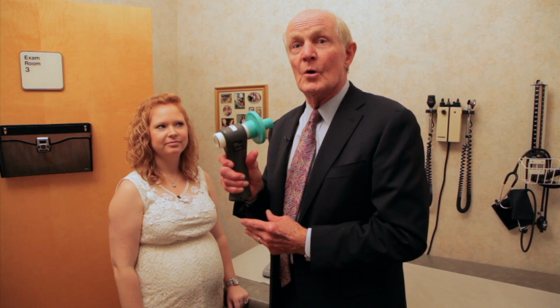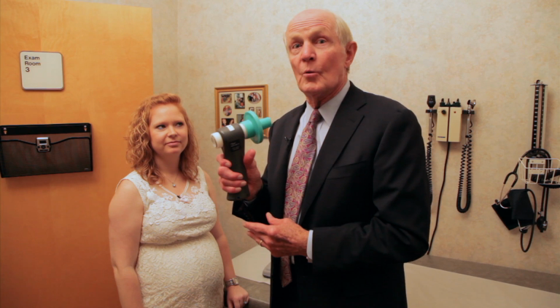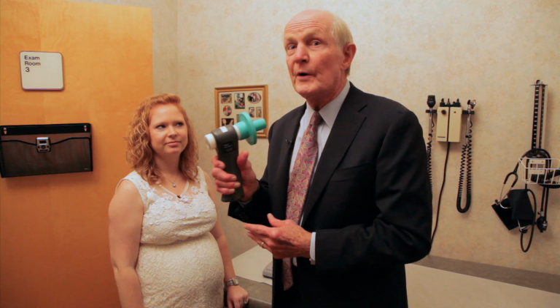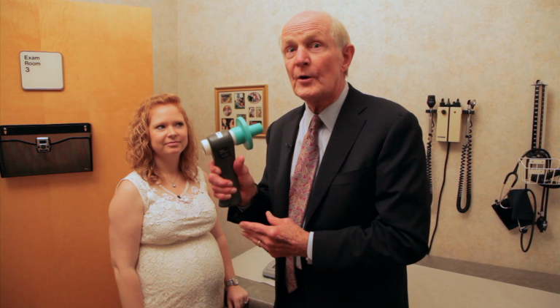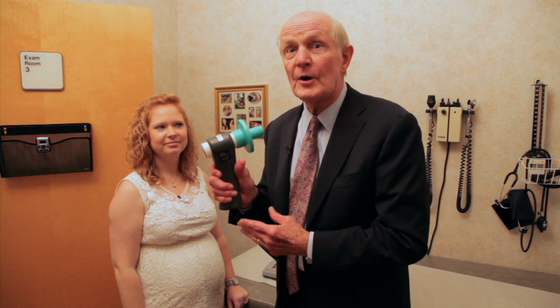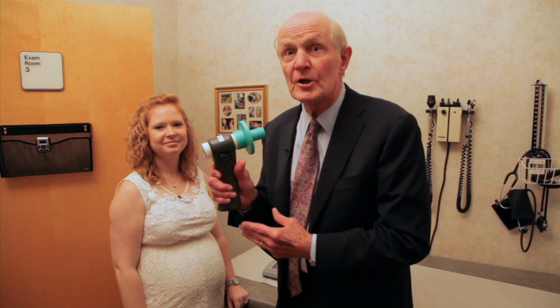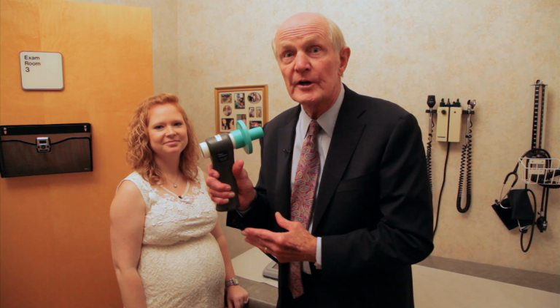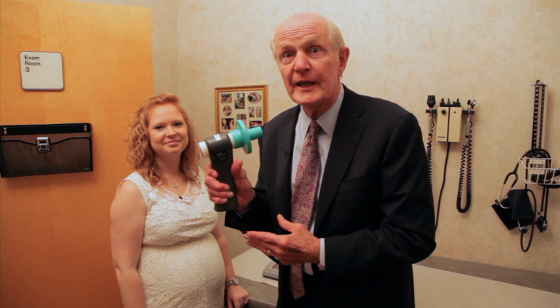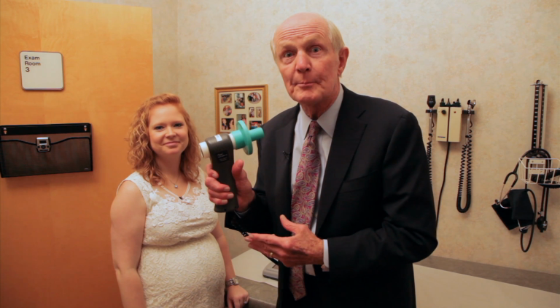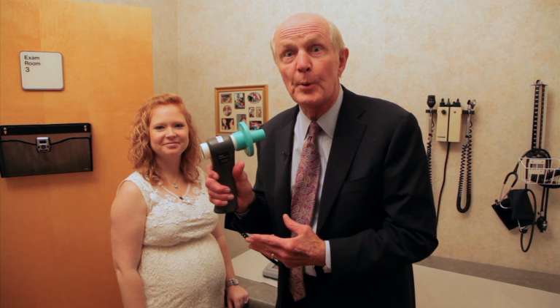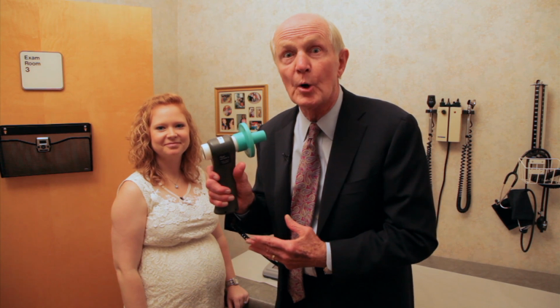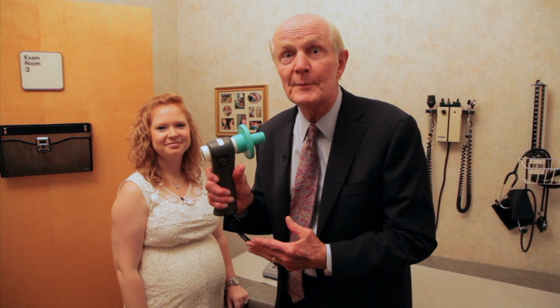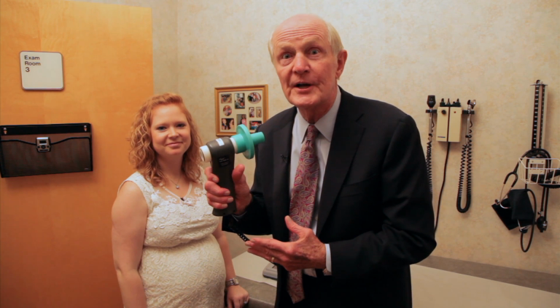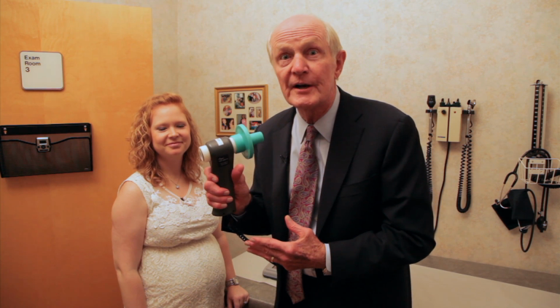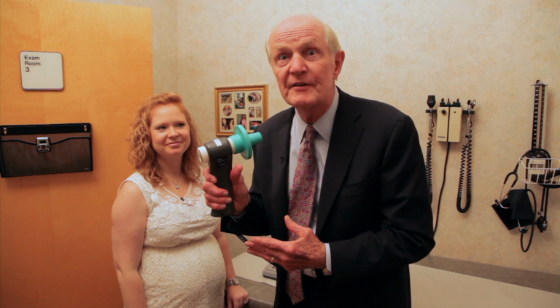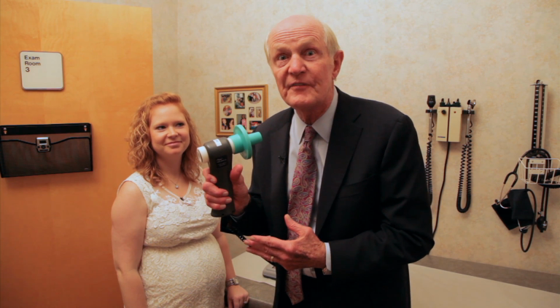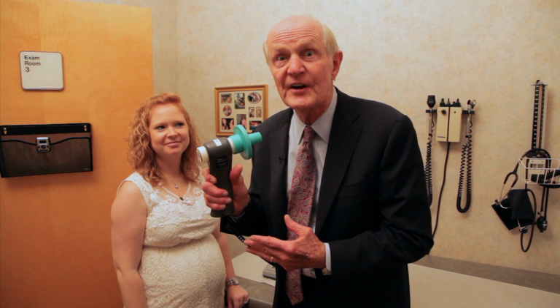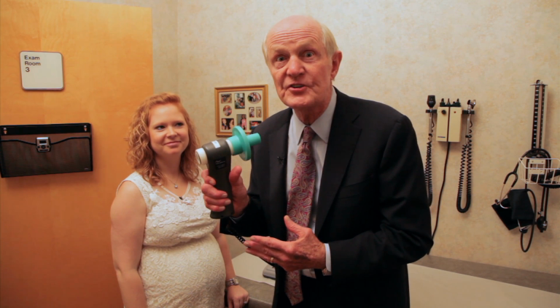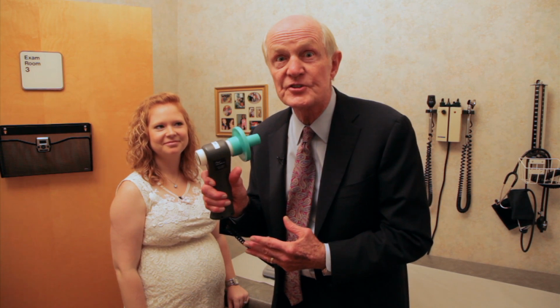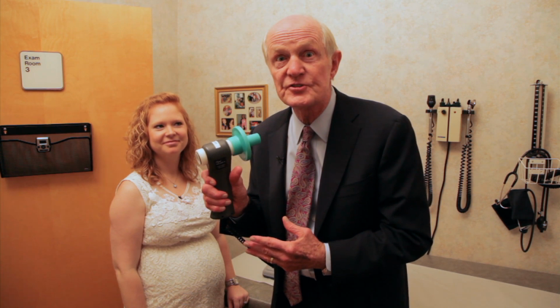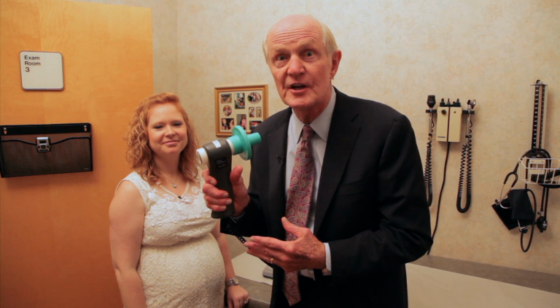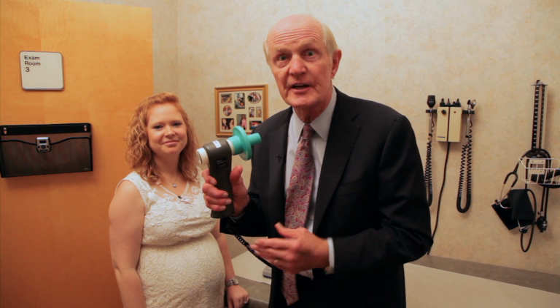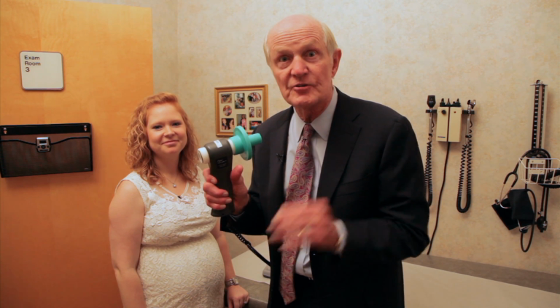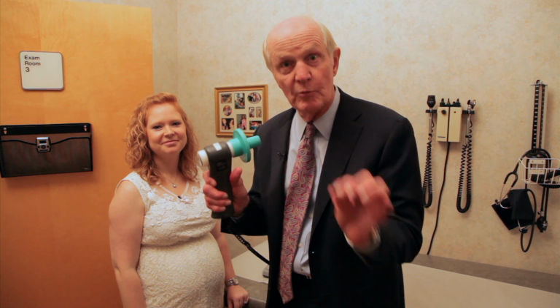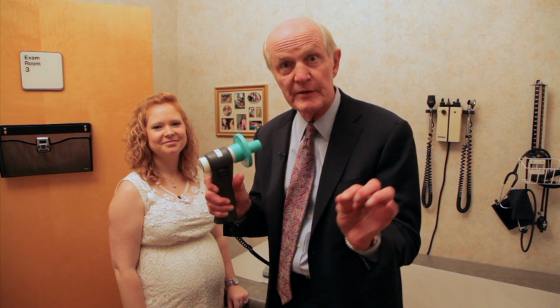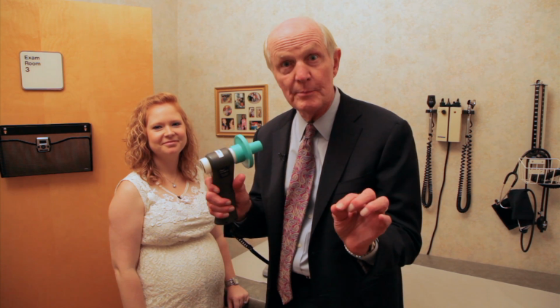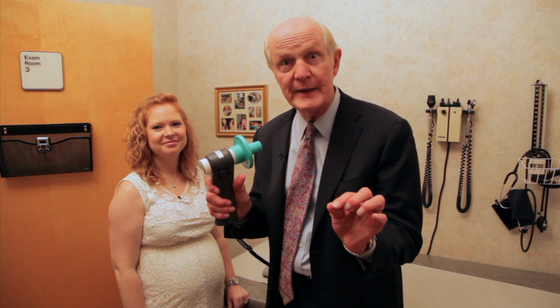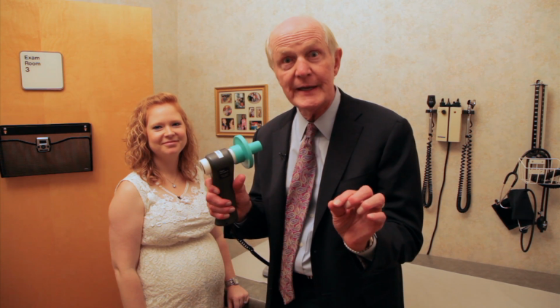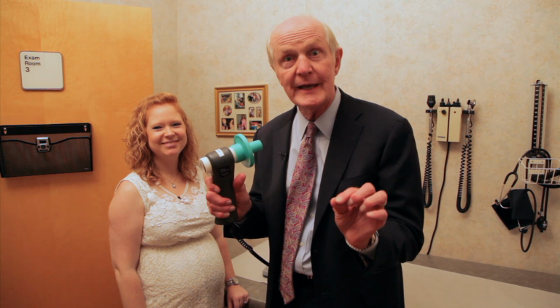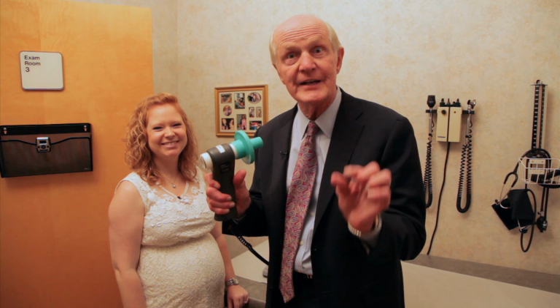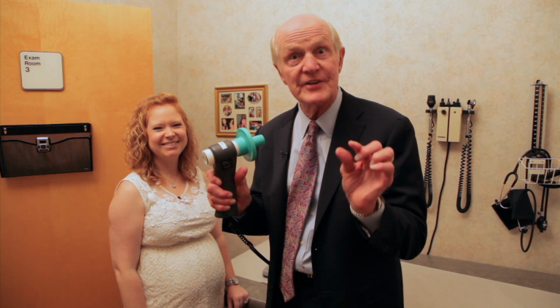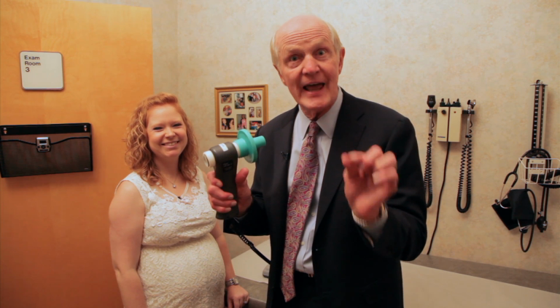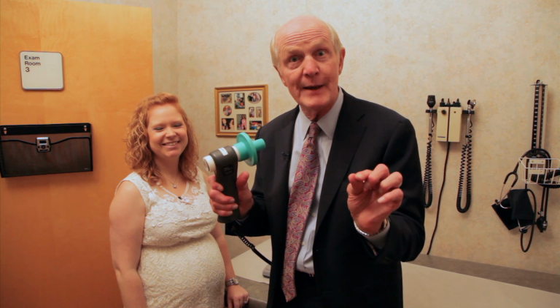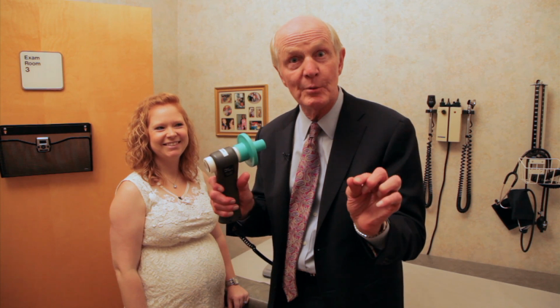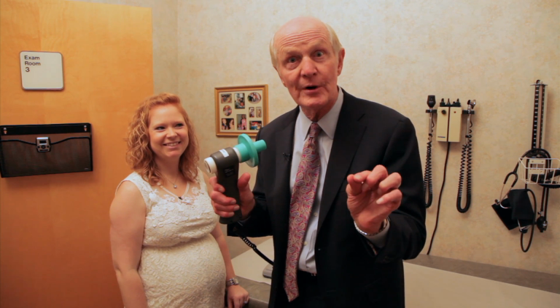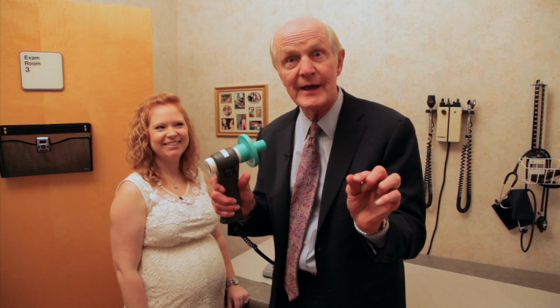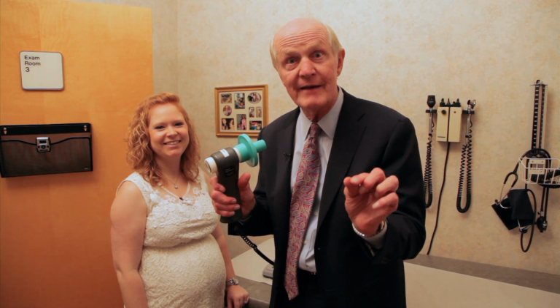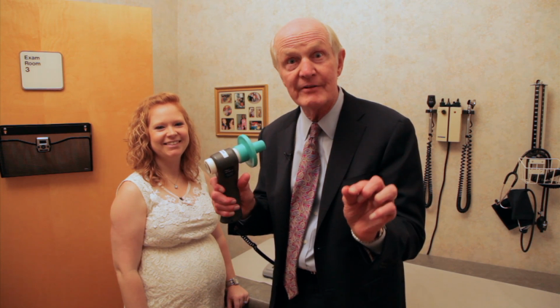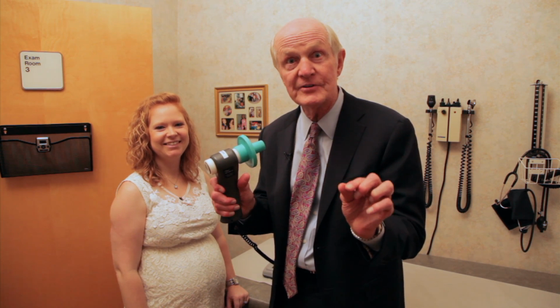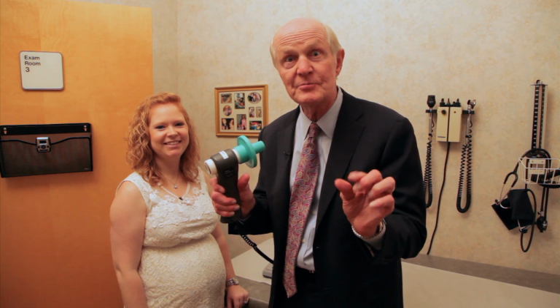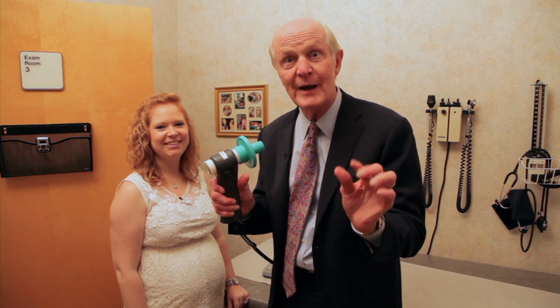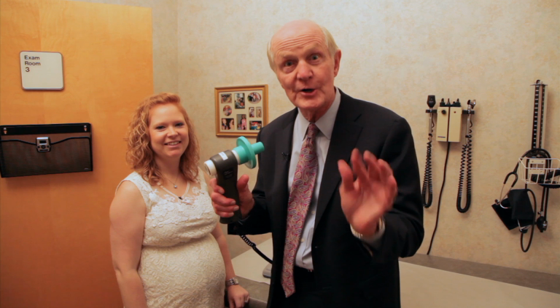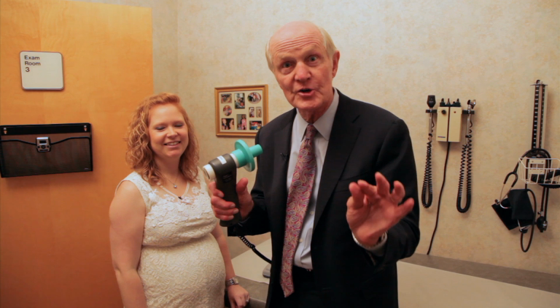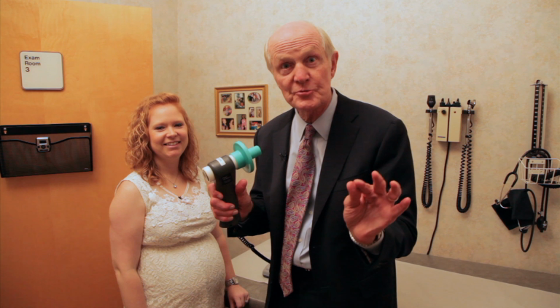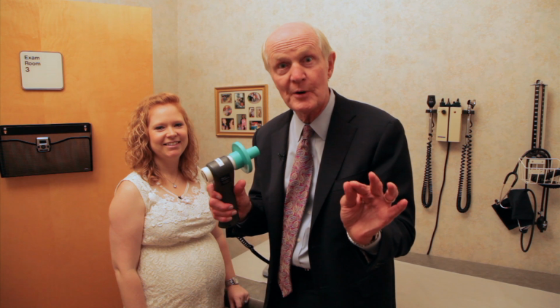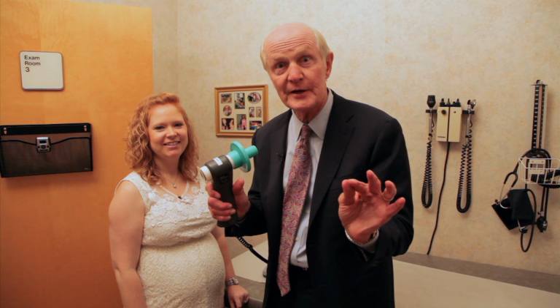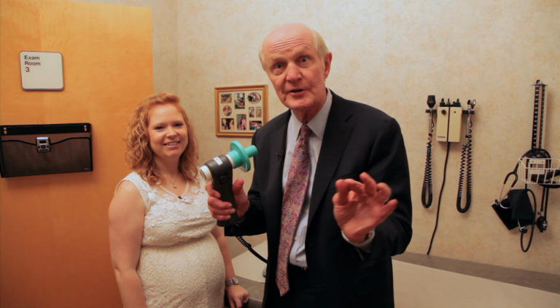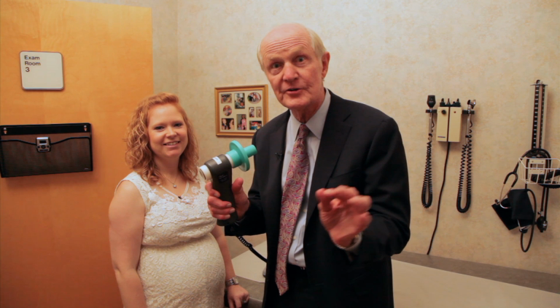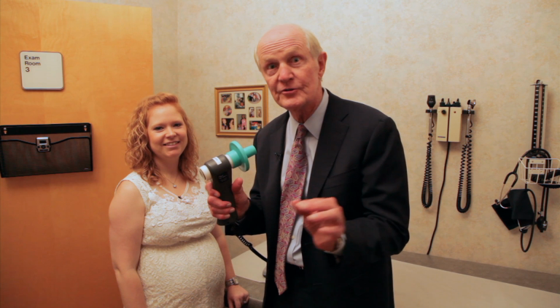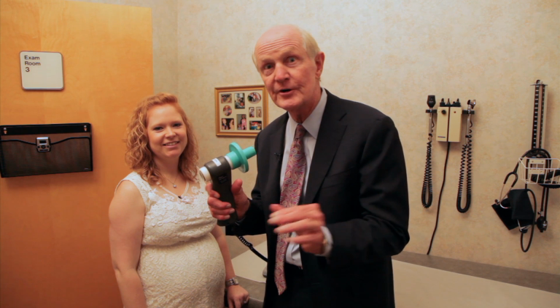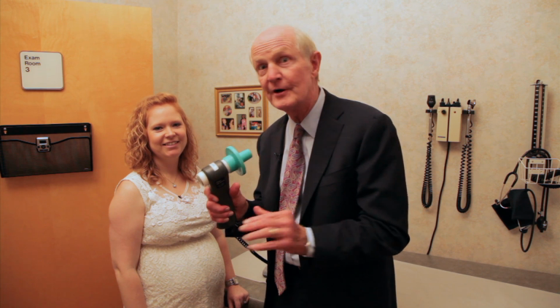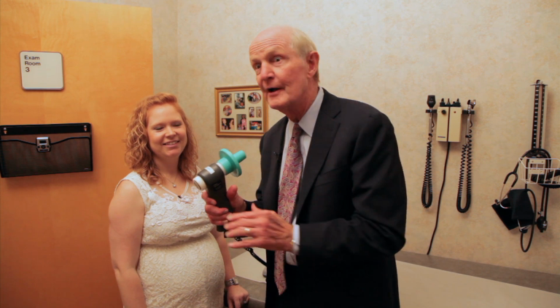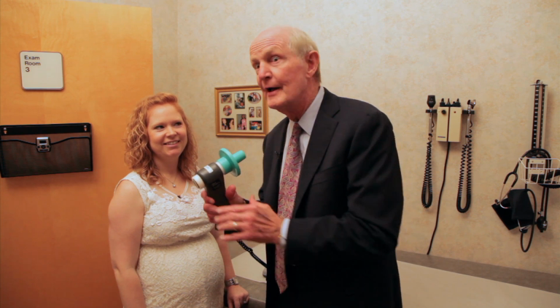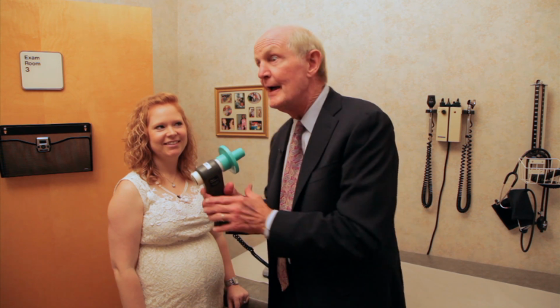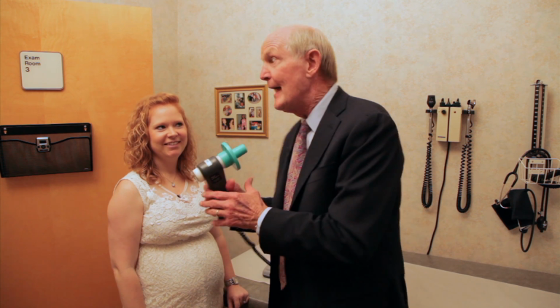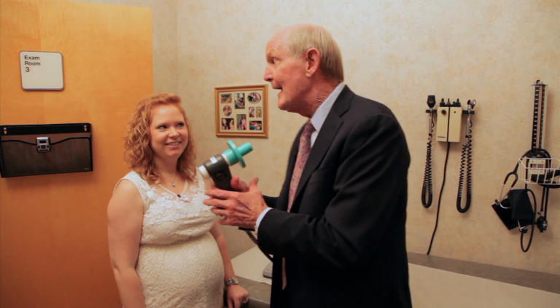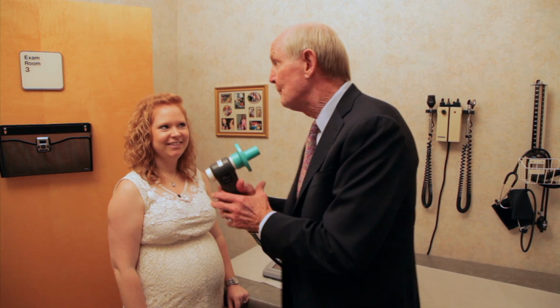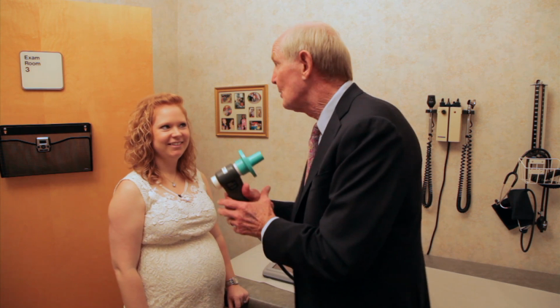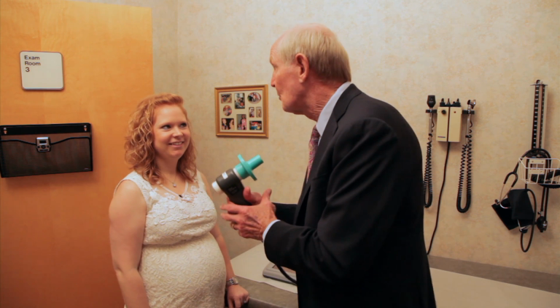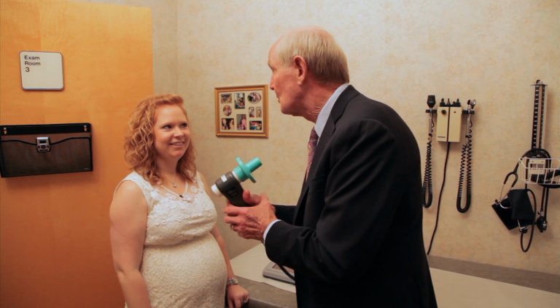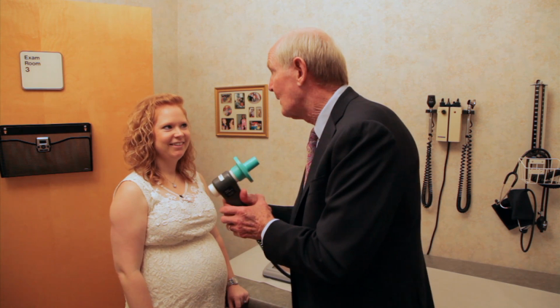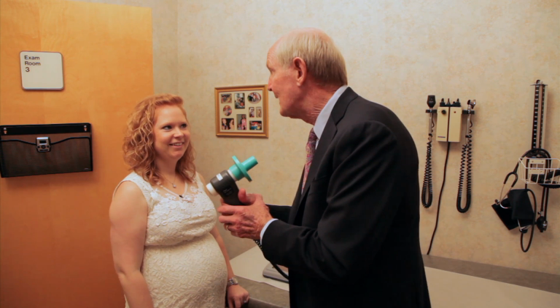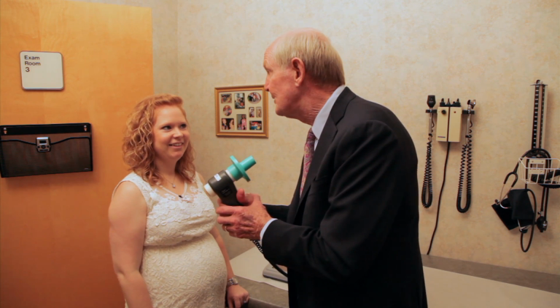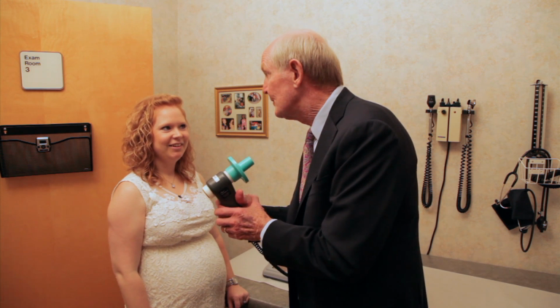We're going to look at pulmonary function studies. With me is Amber Evans, my nurse practitioner. Amber, what do I do?